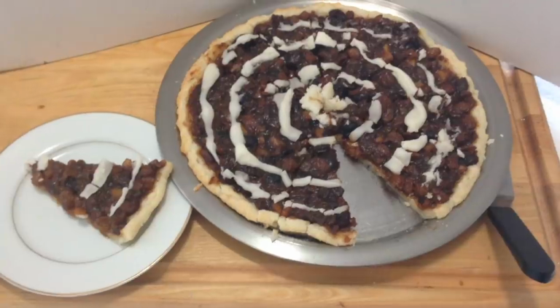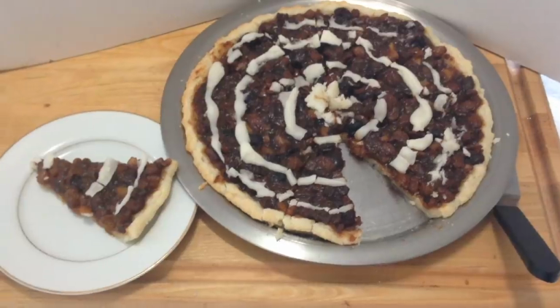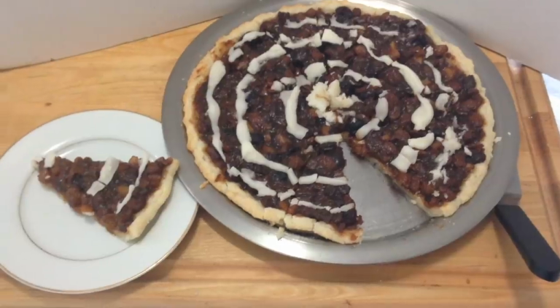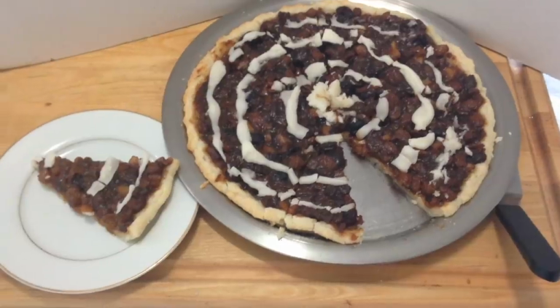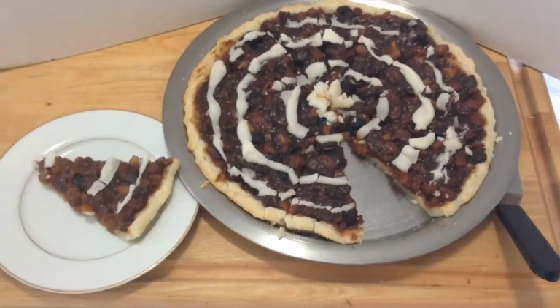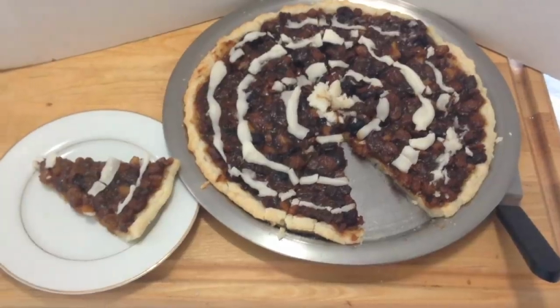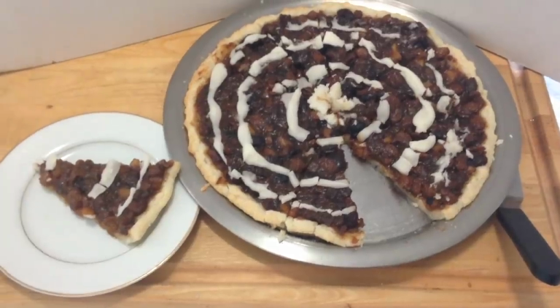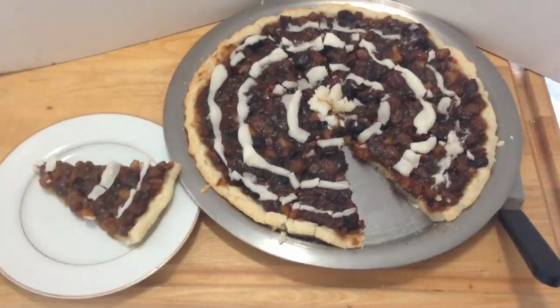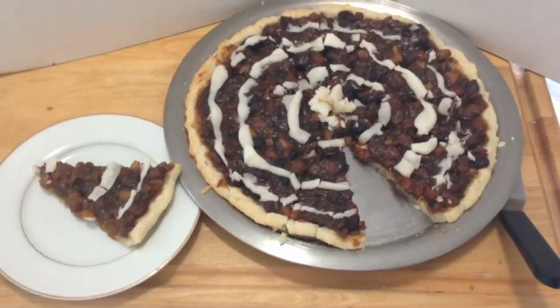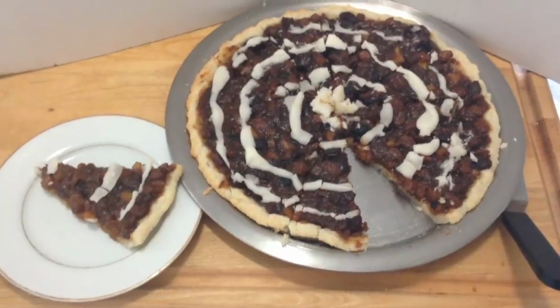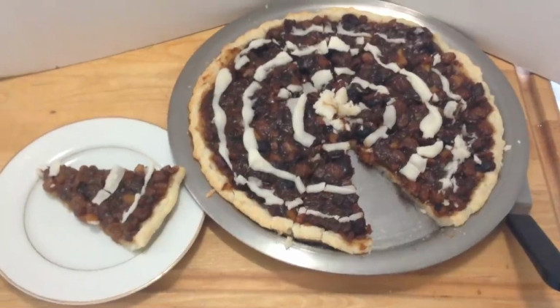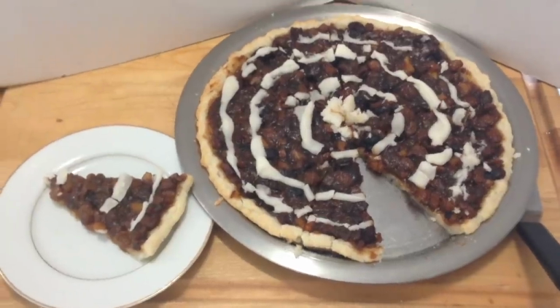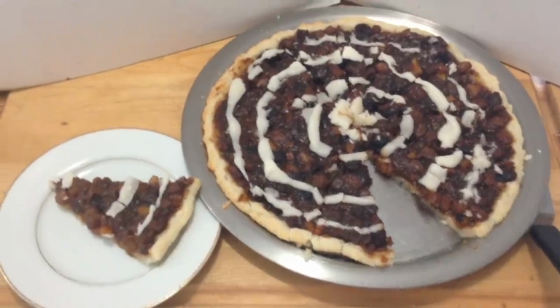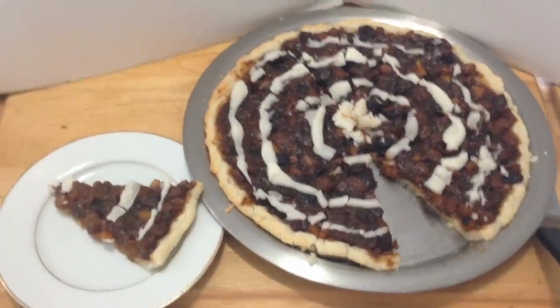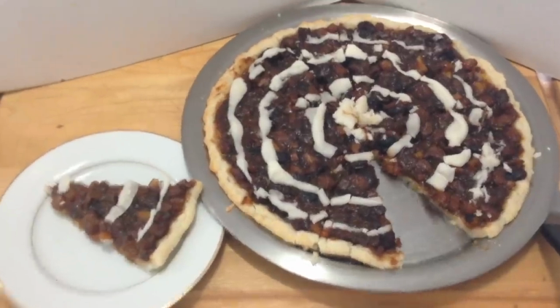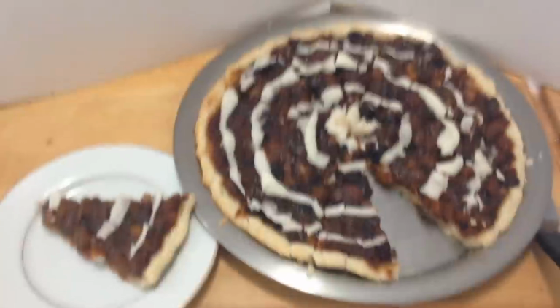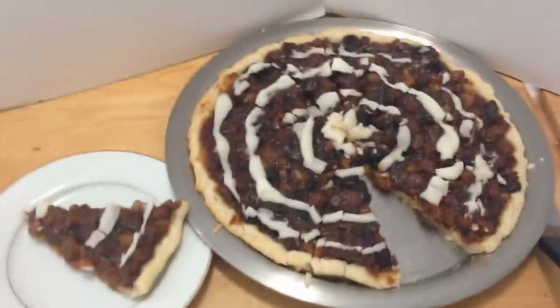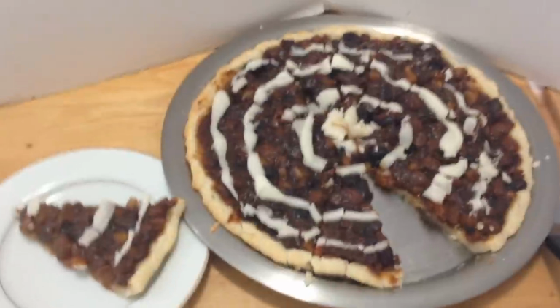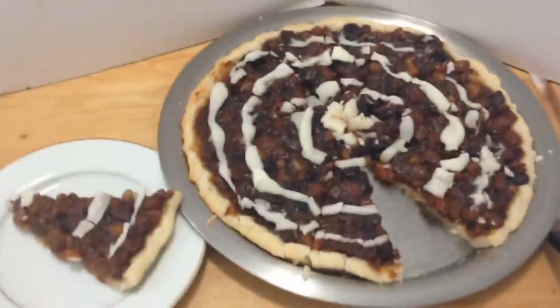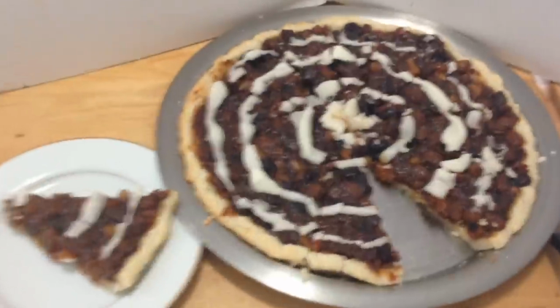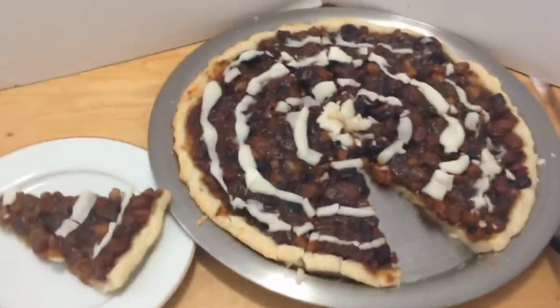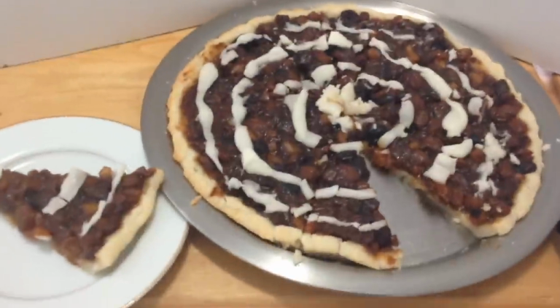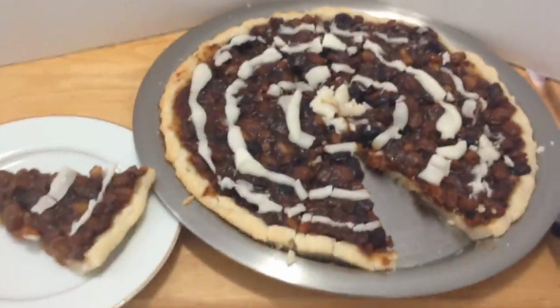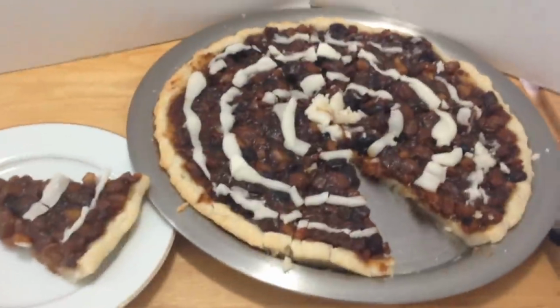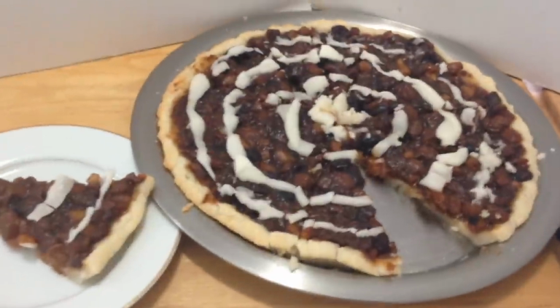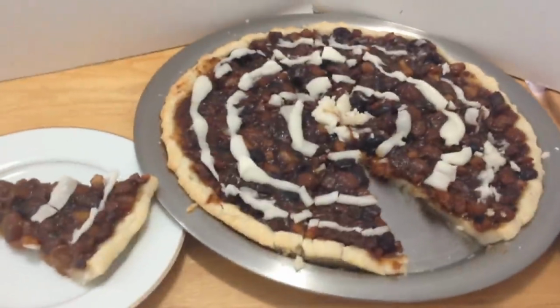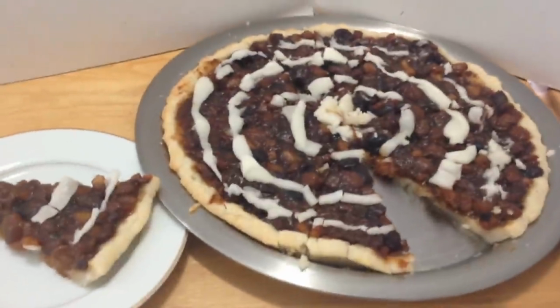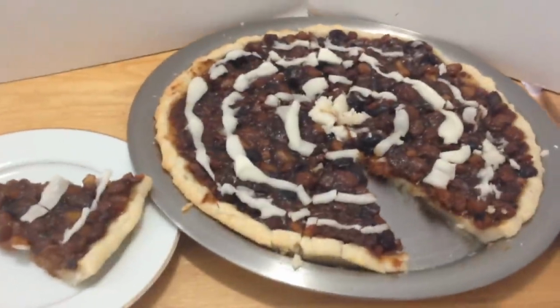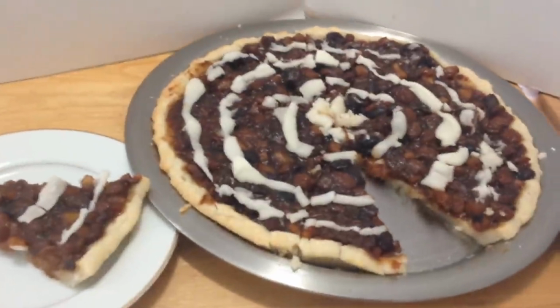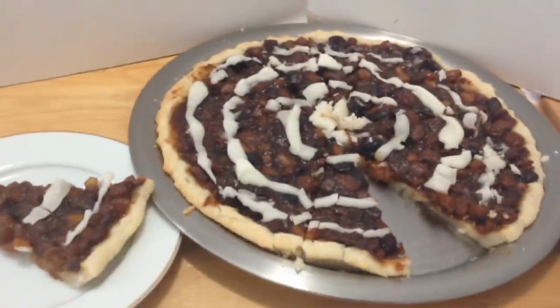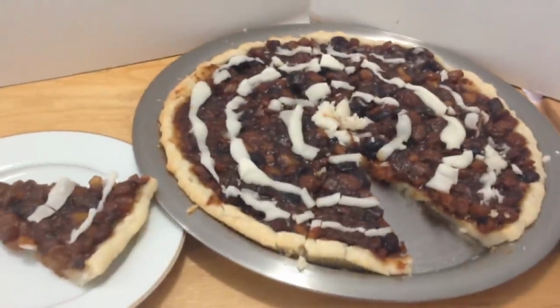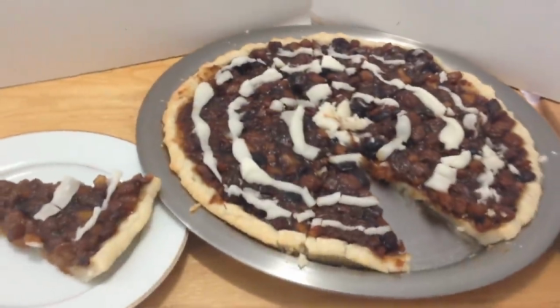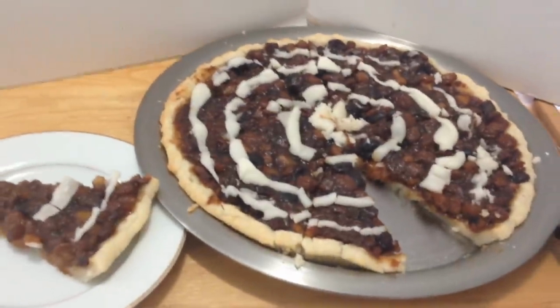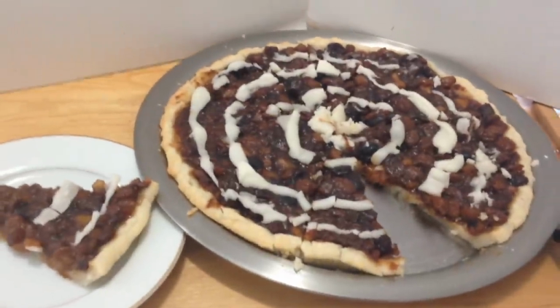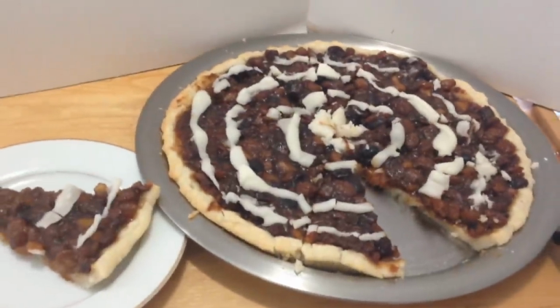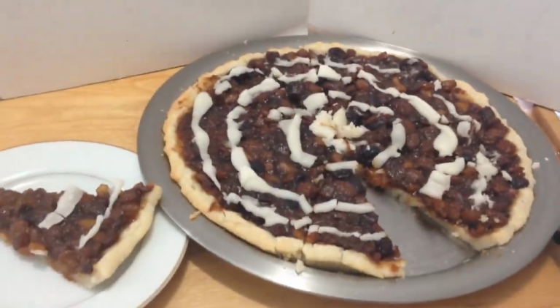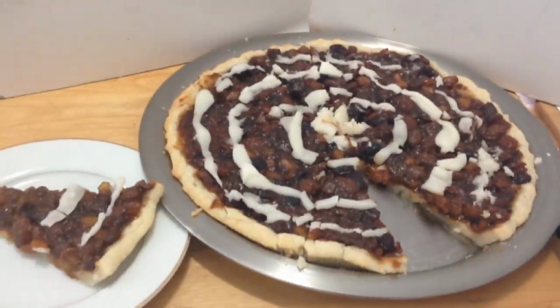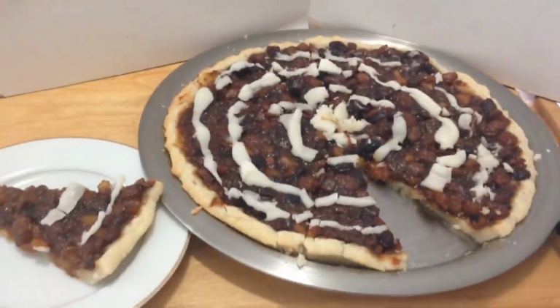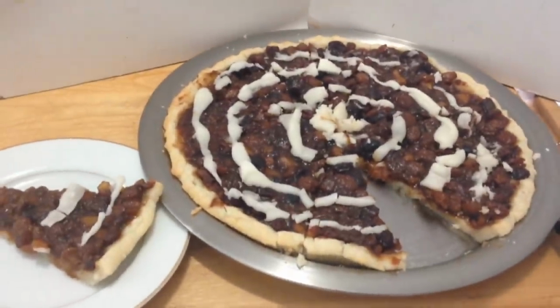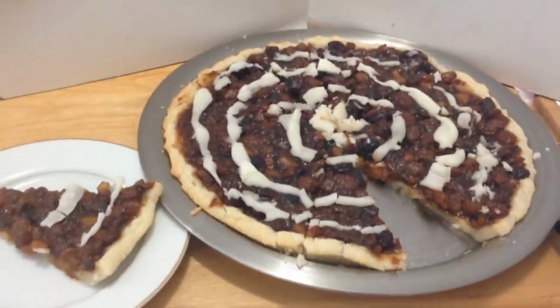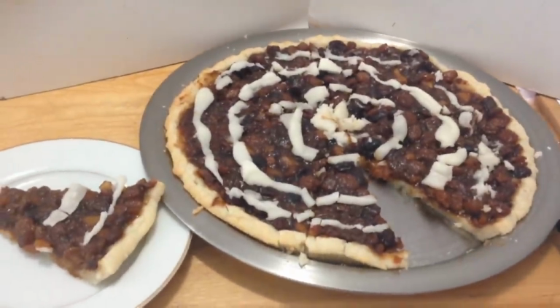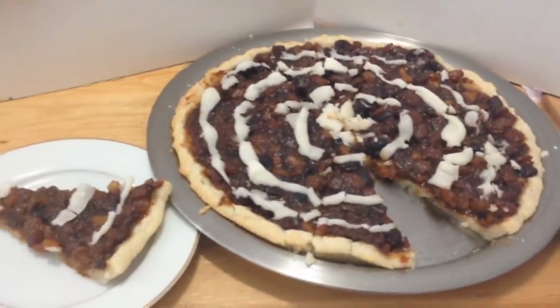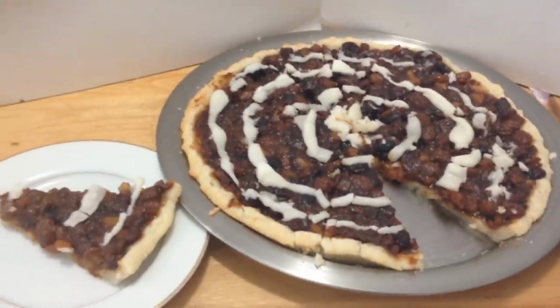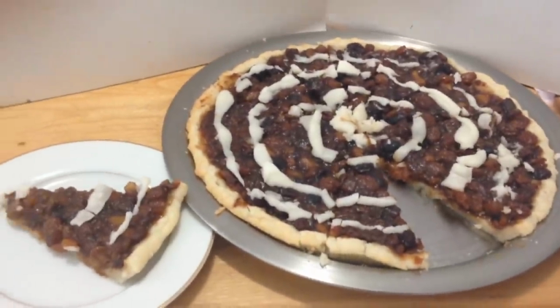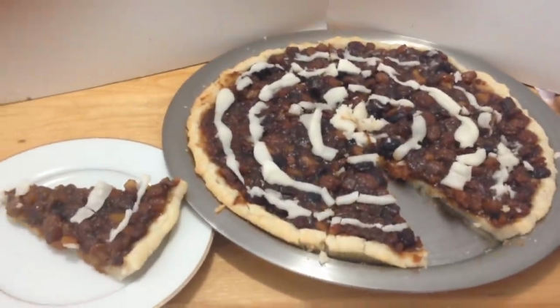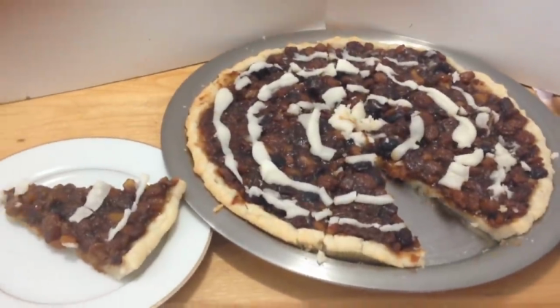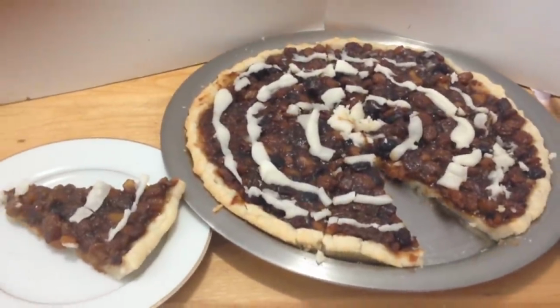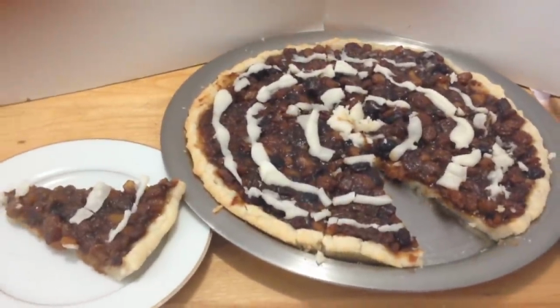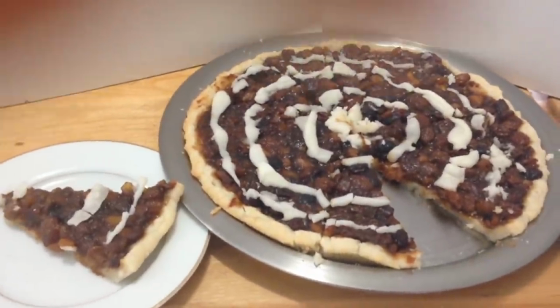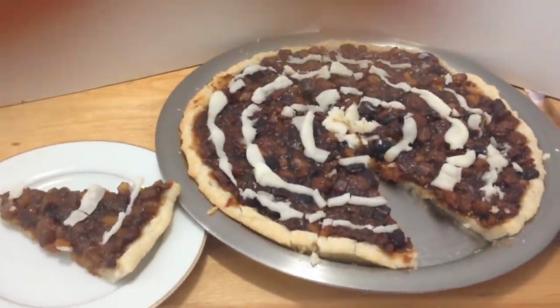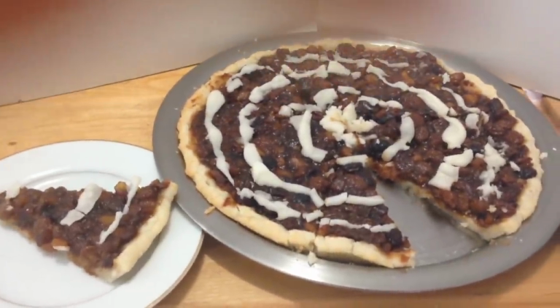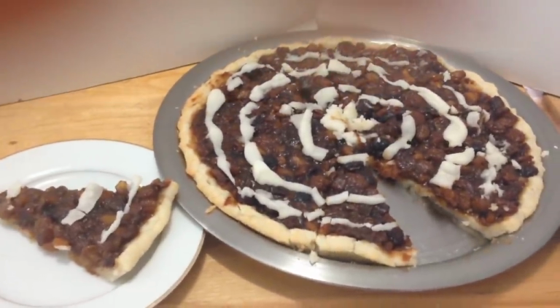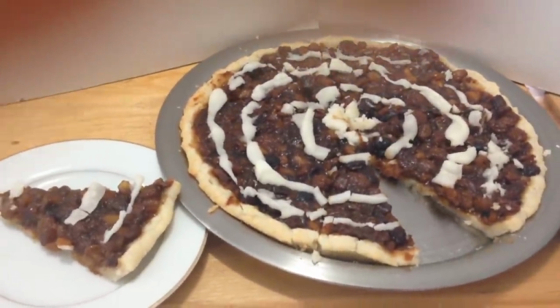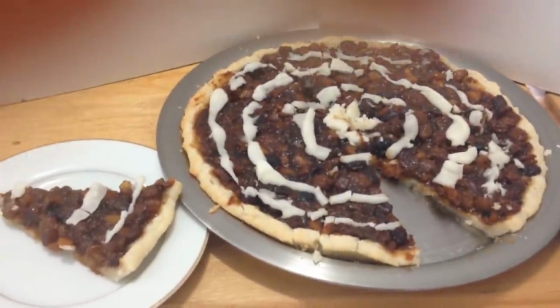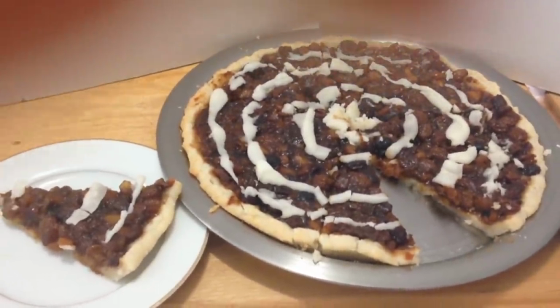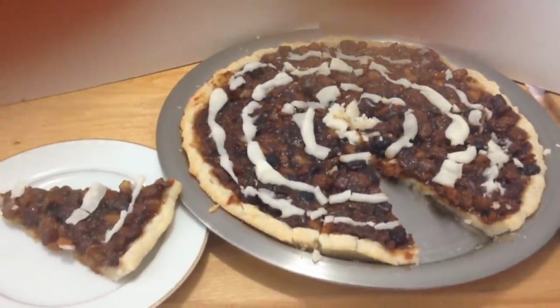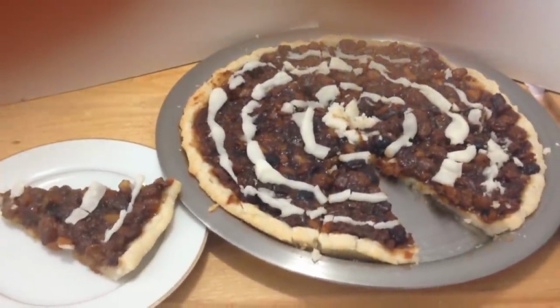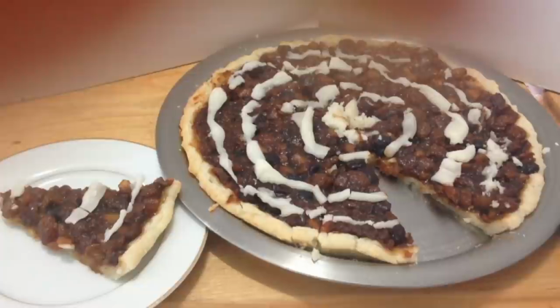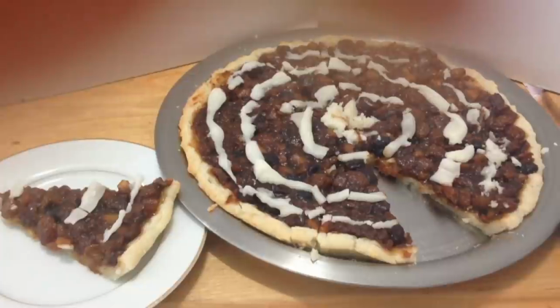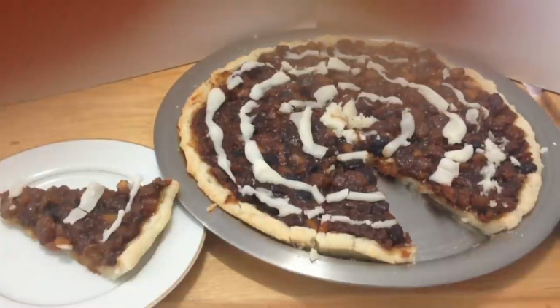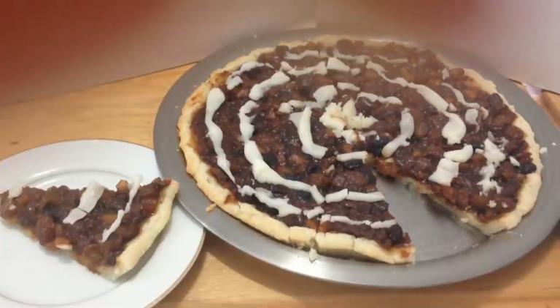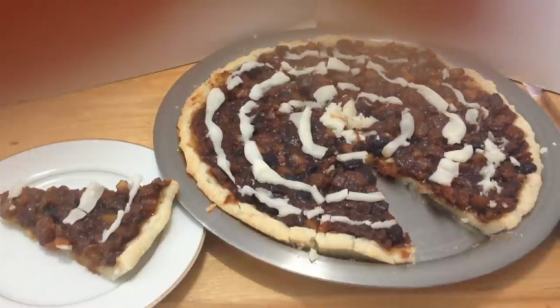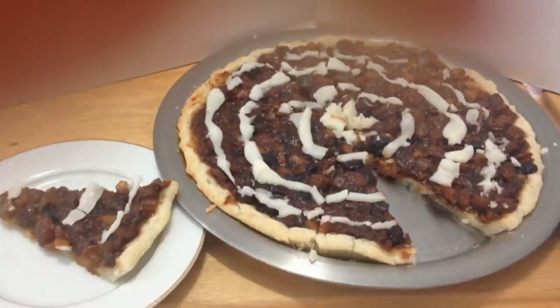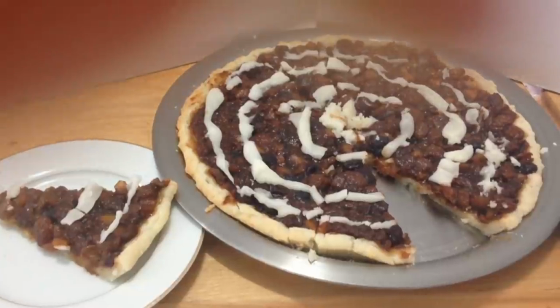Hi everyone, this is Emily. Today I'm going to show you how to make this vegan mince tart. So let's get started.